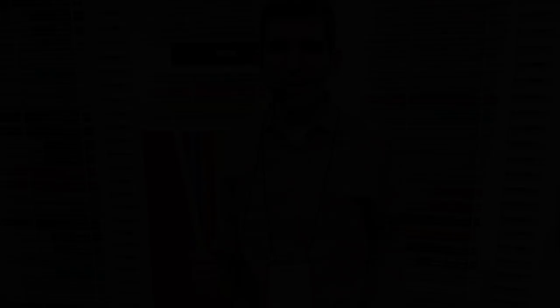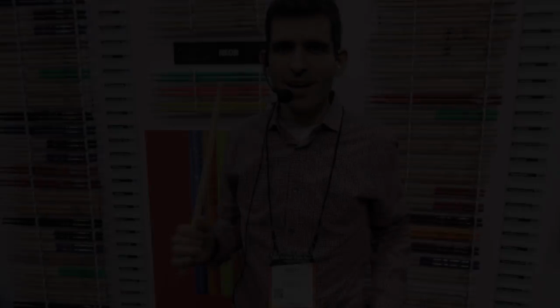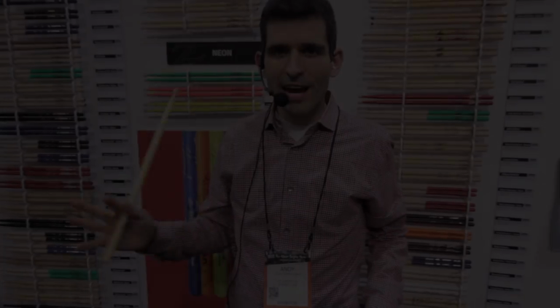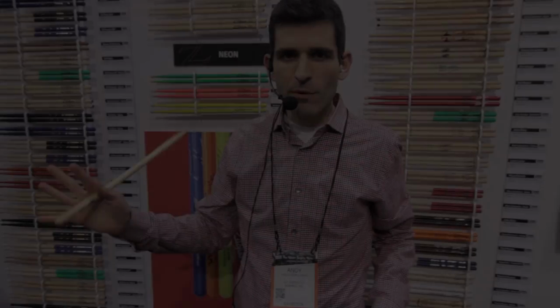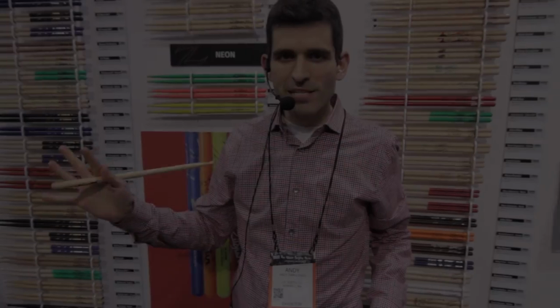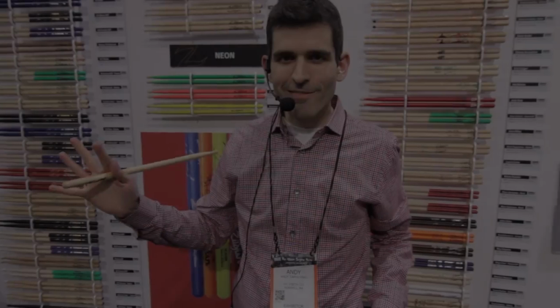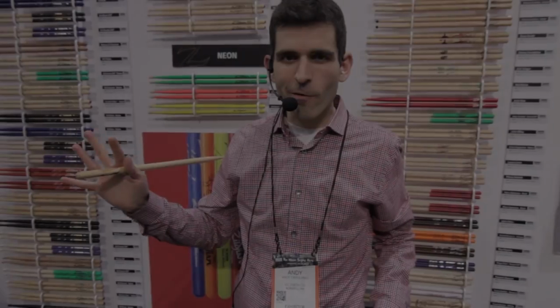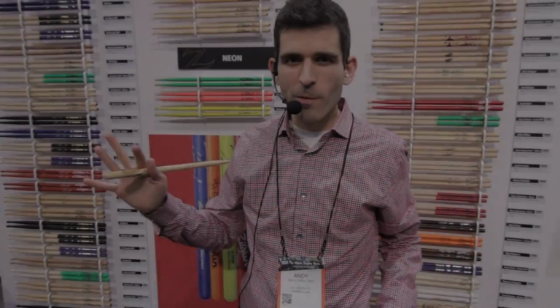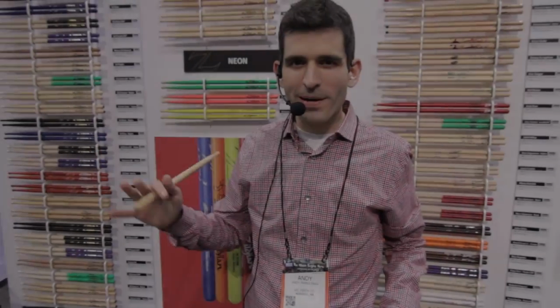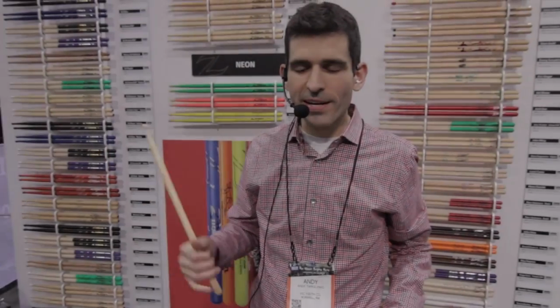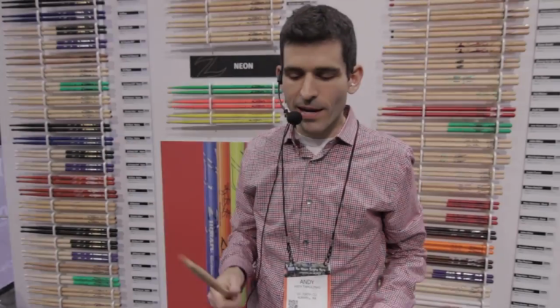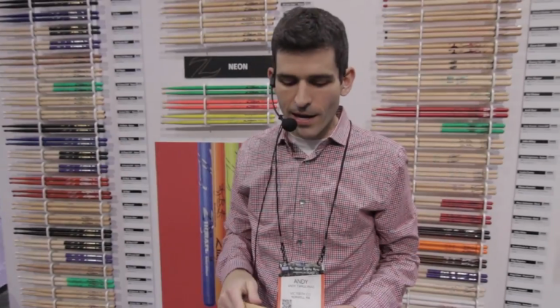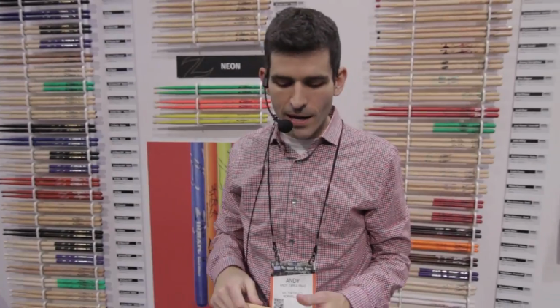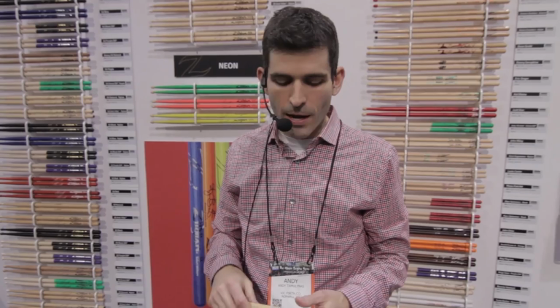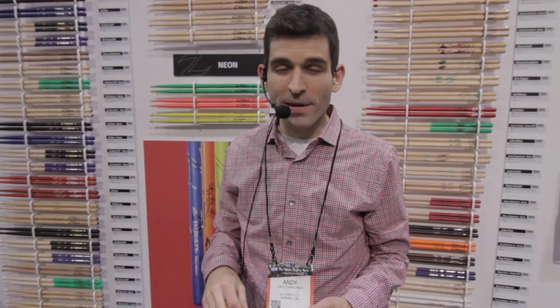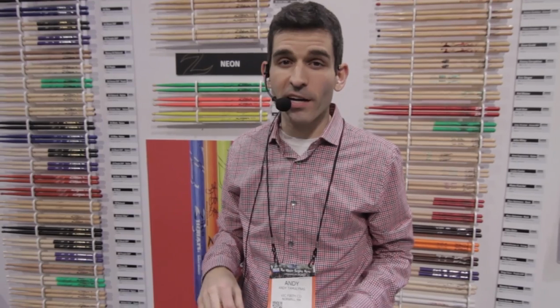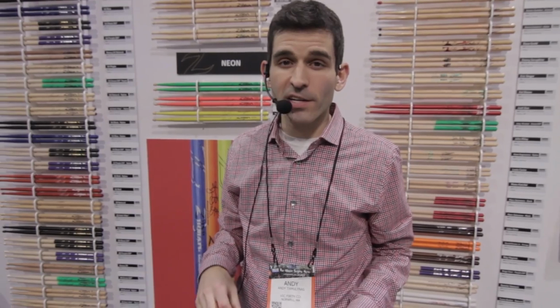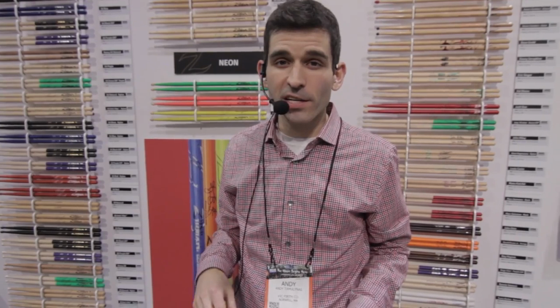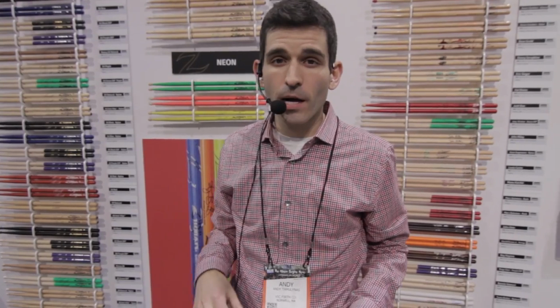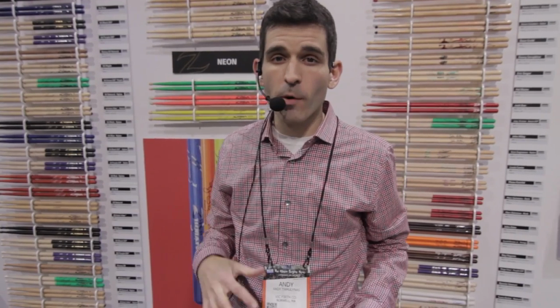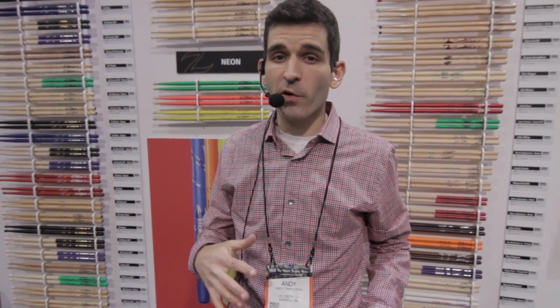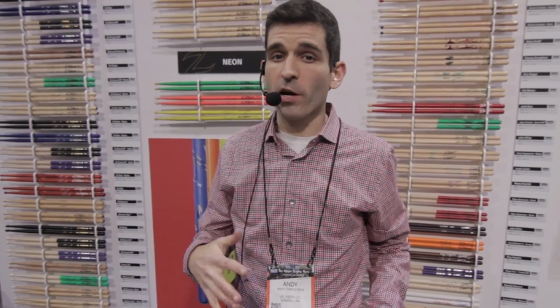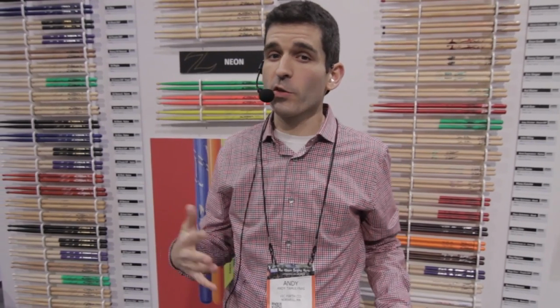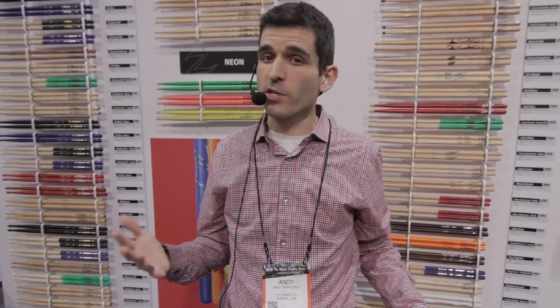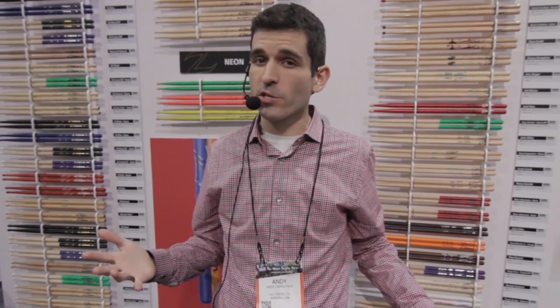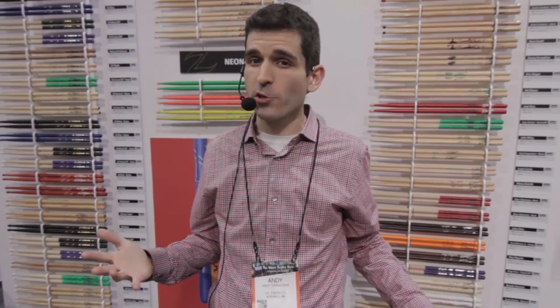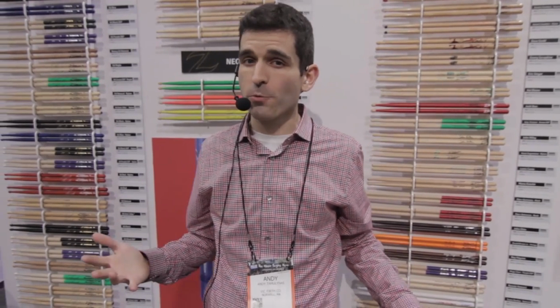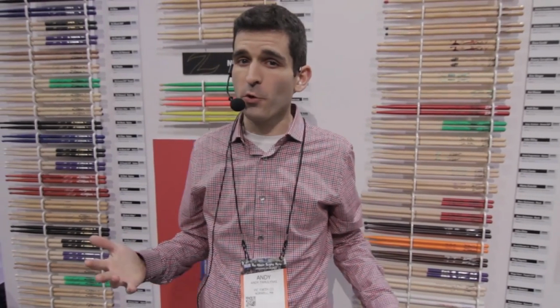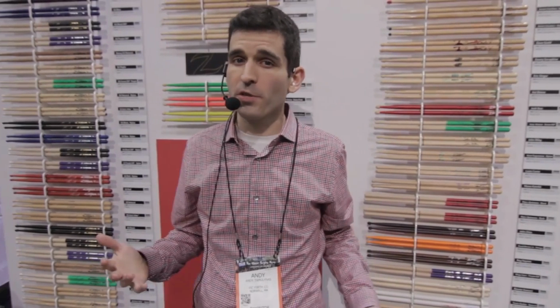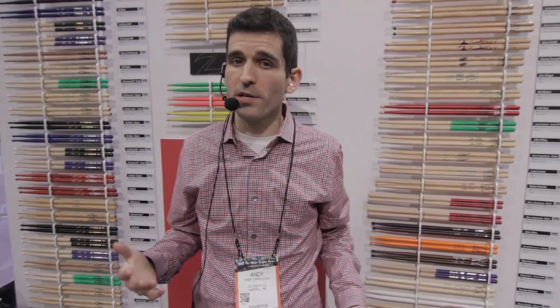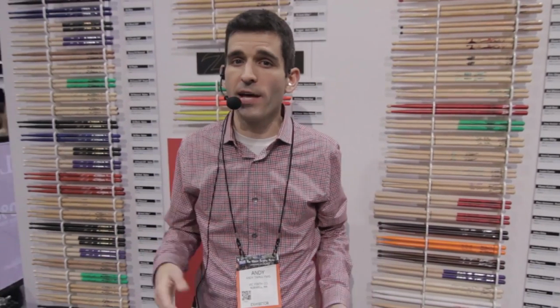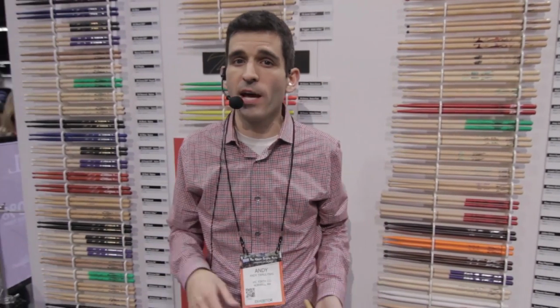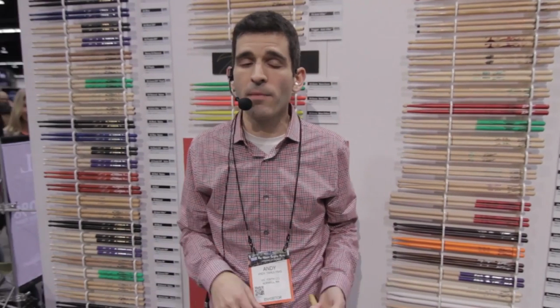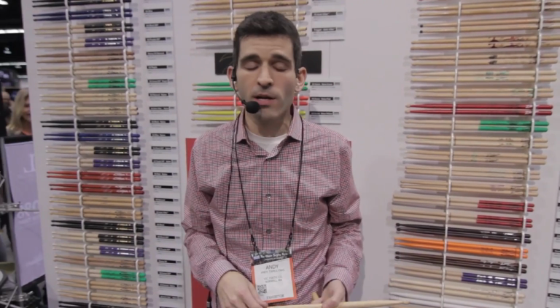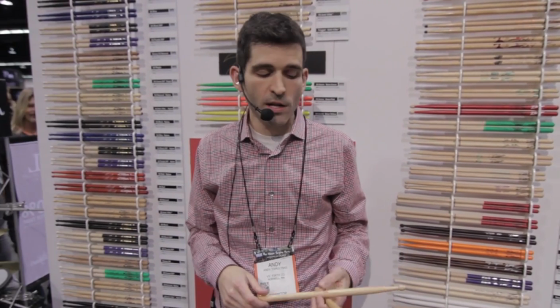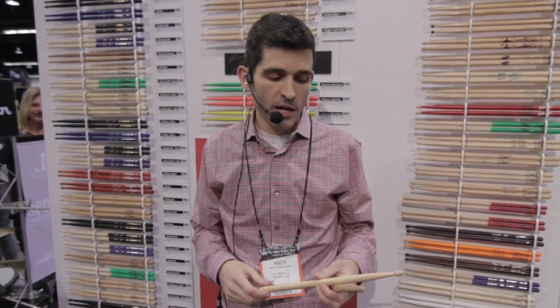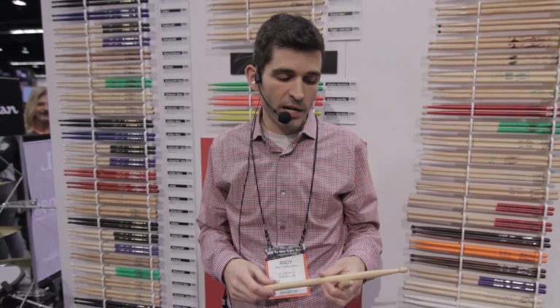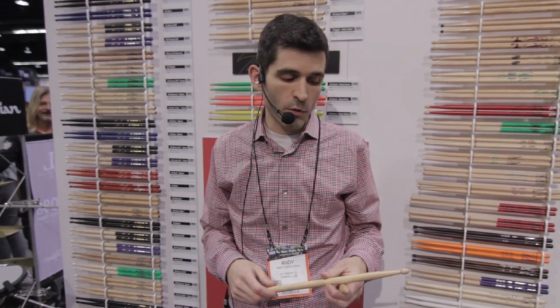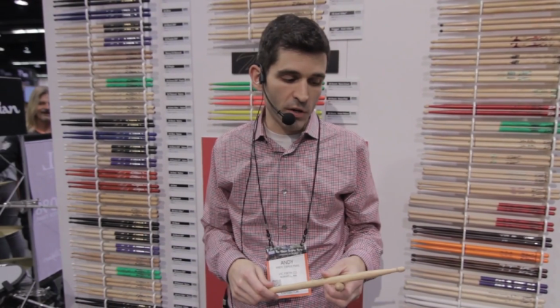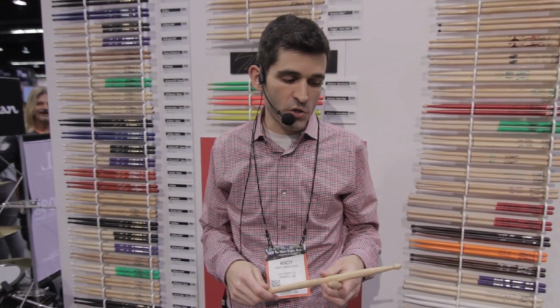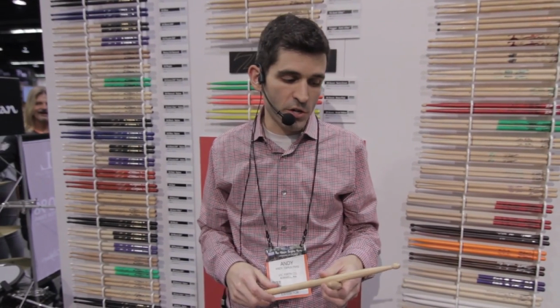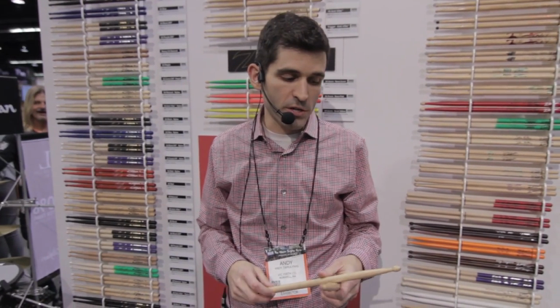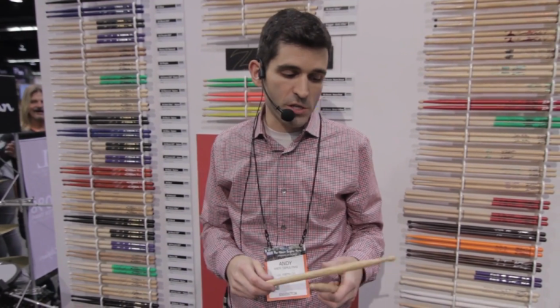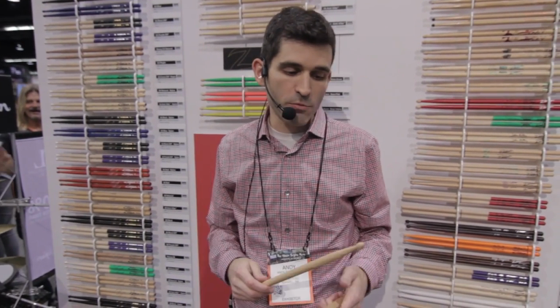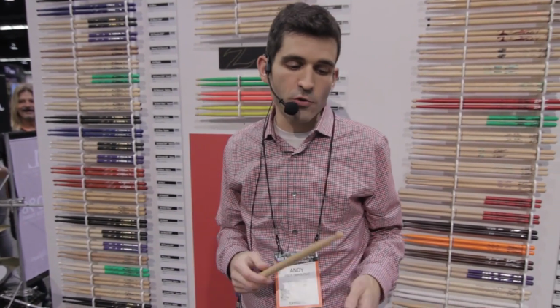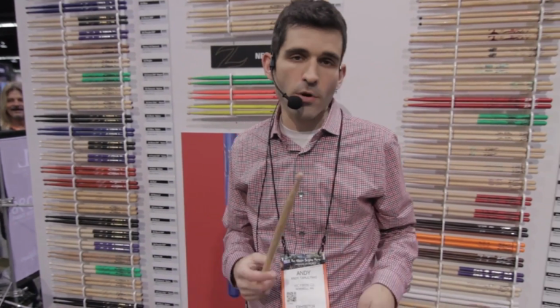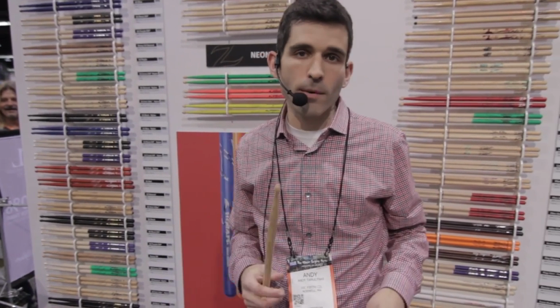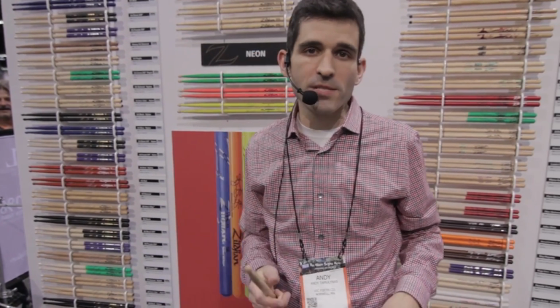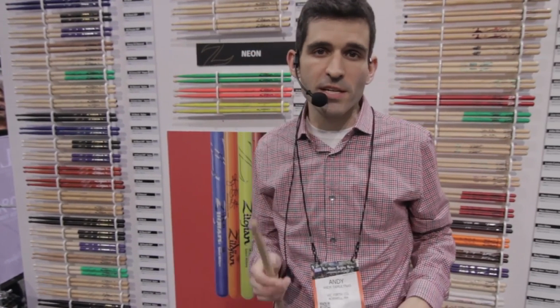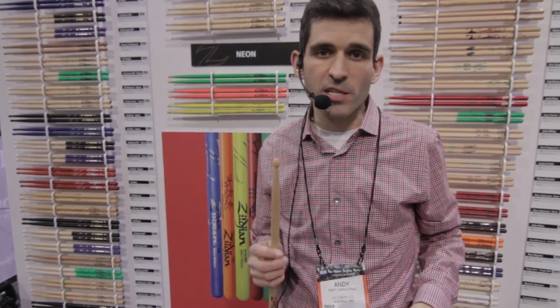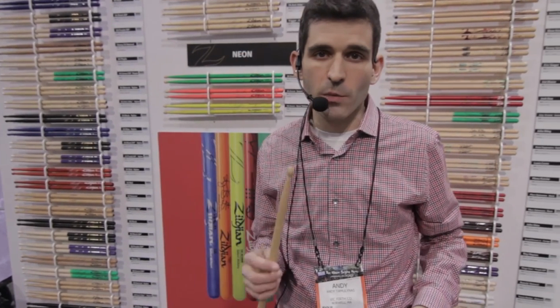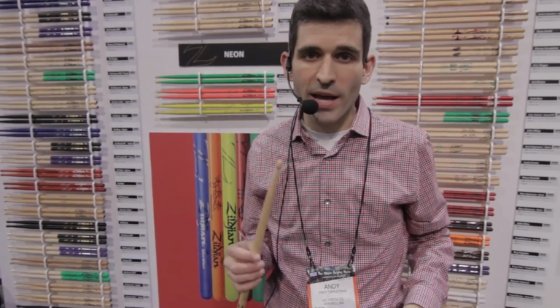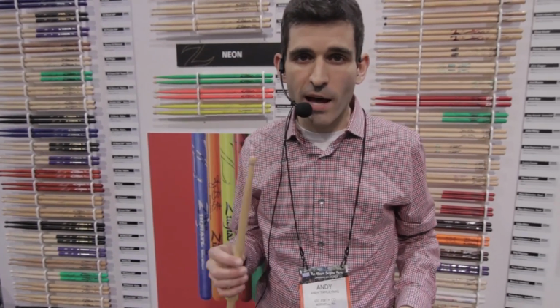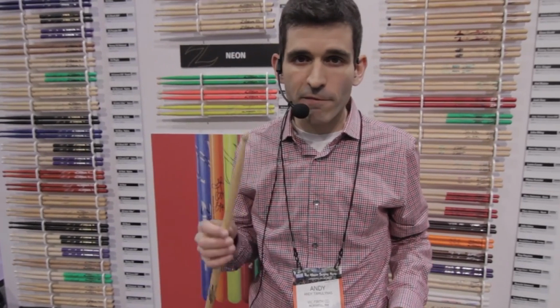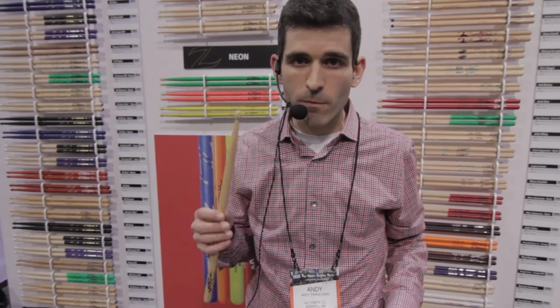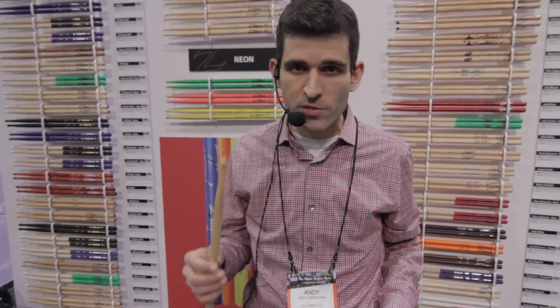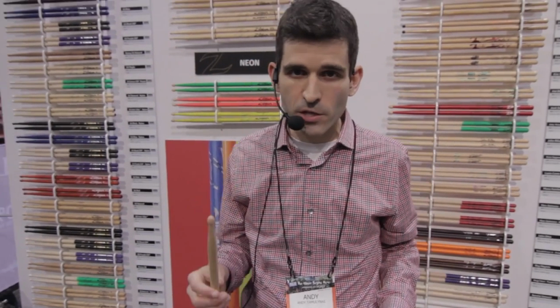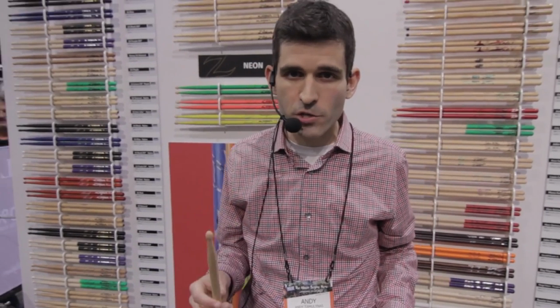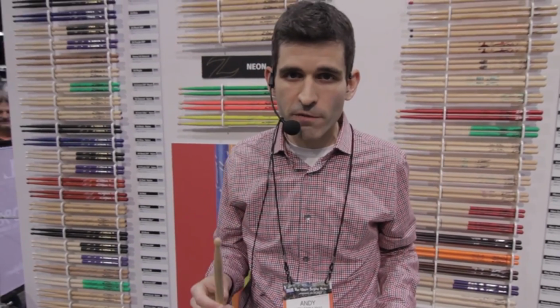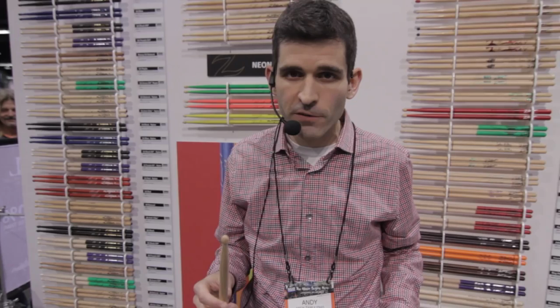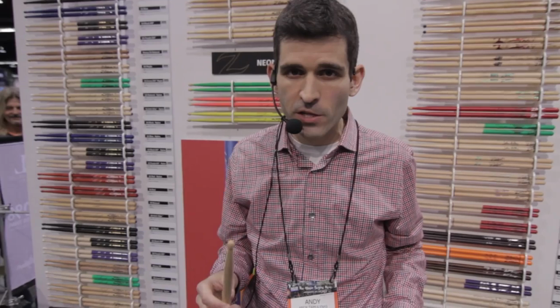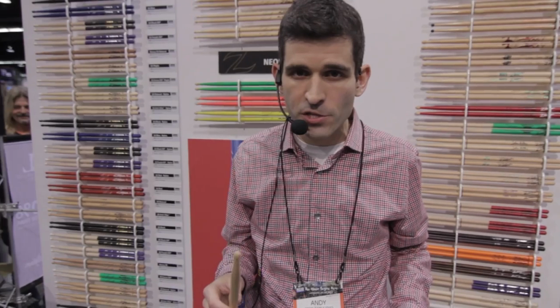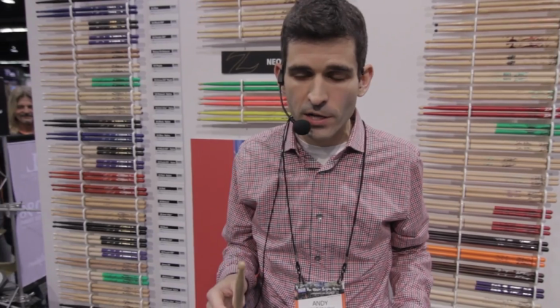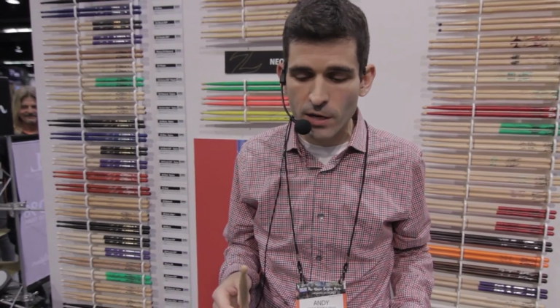Hey, what's up everybody? I'm Andy, over here at the Zildjian booth at NAMM, and I want to show you some new drumsticks we have from Zildjian for this year.